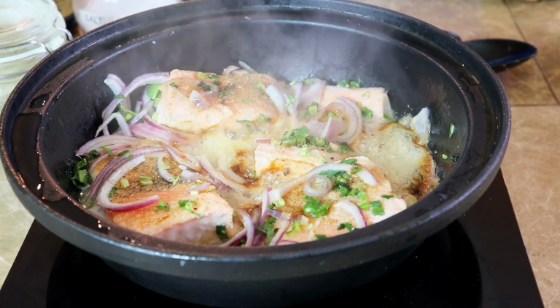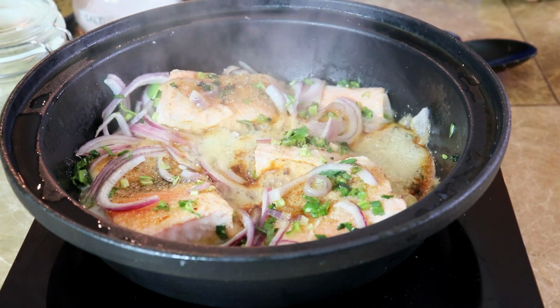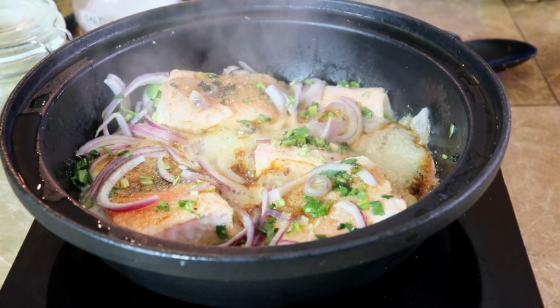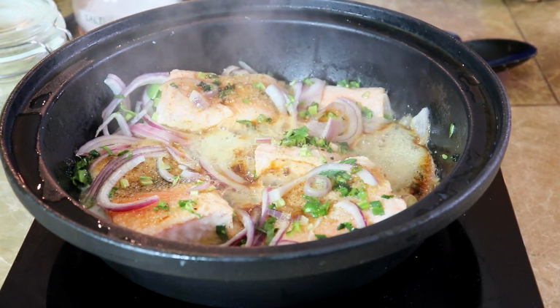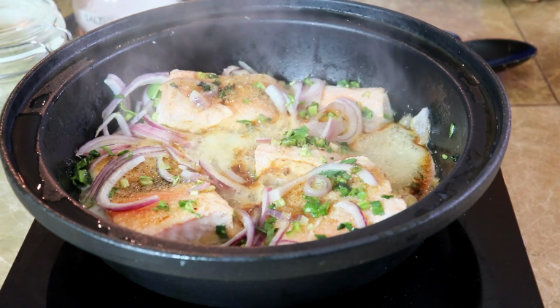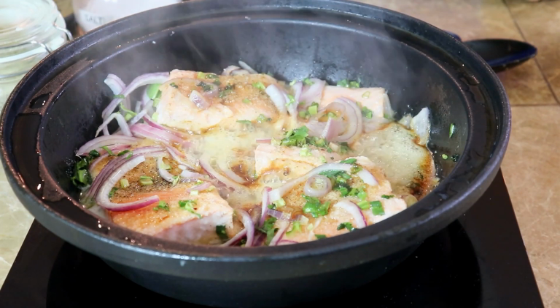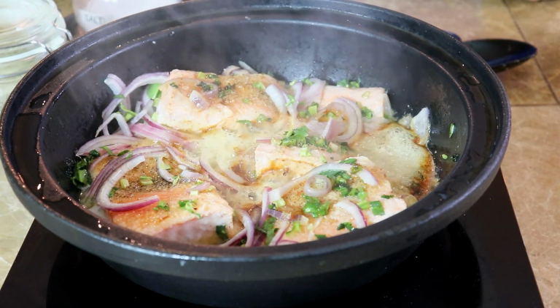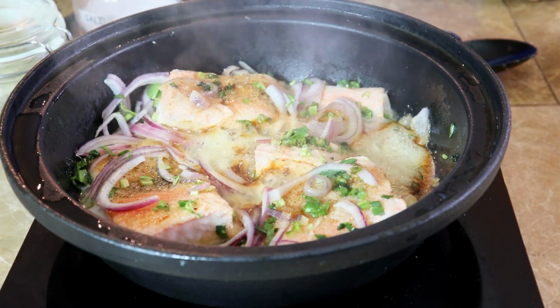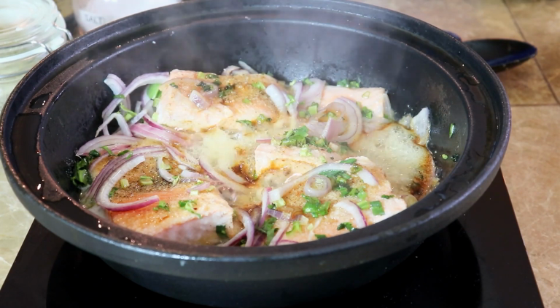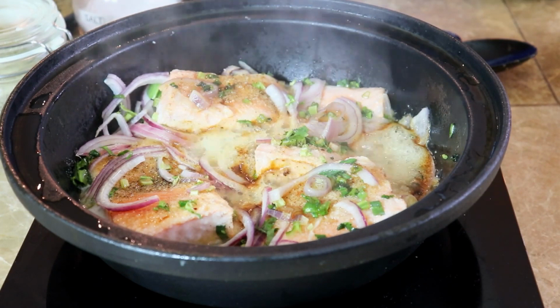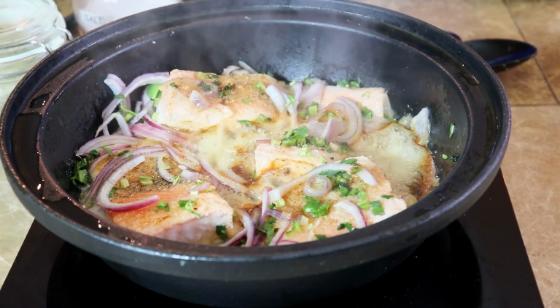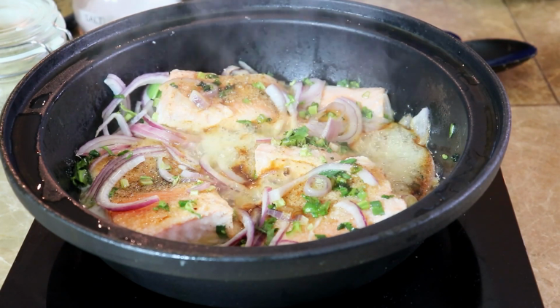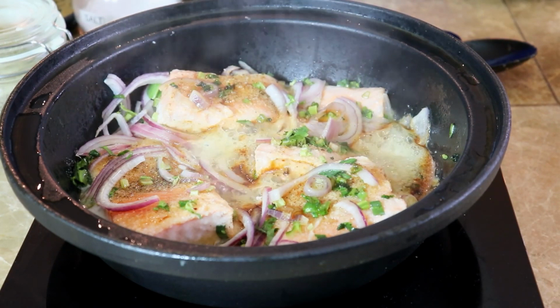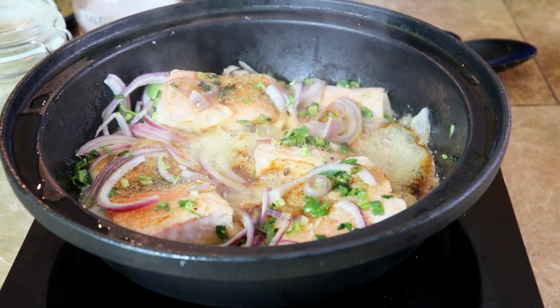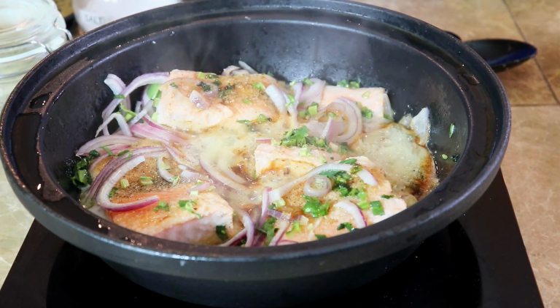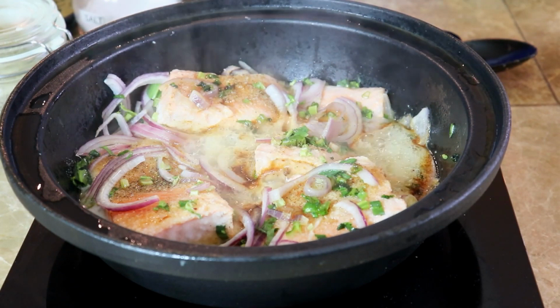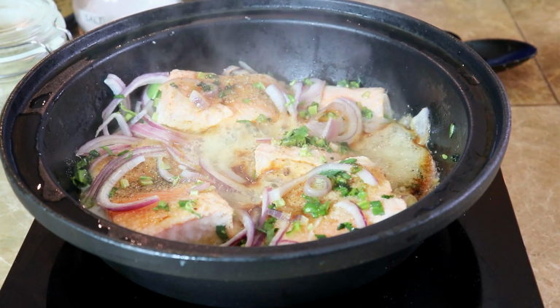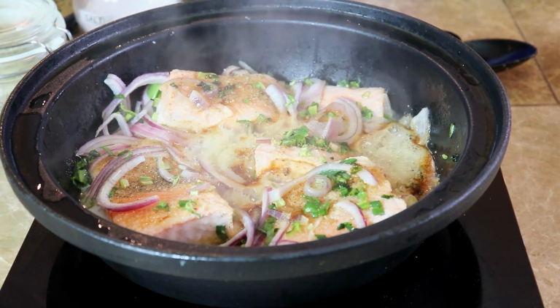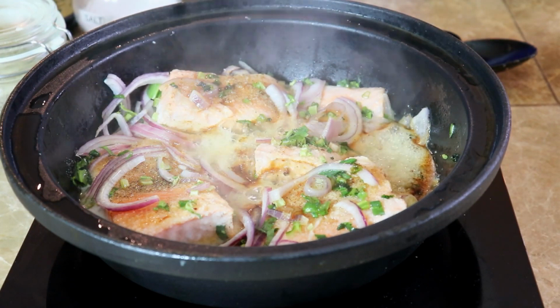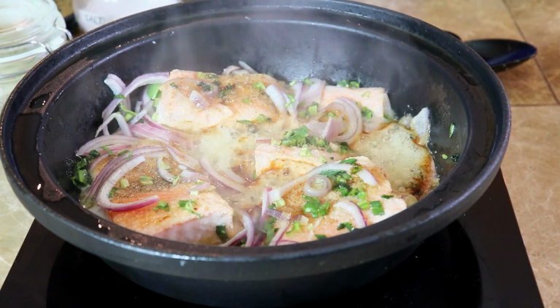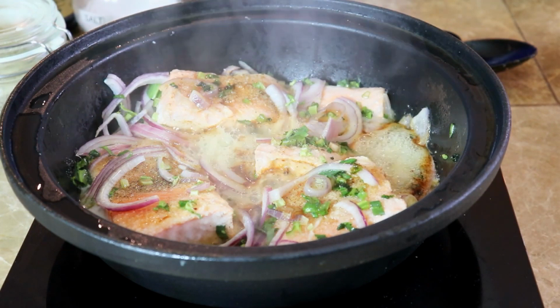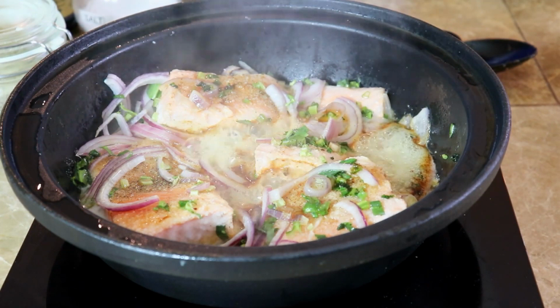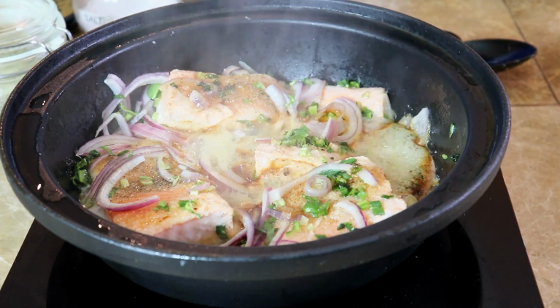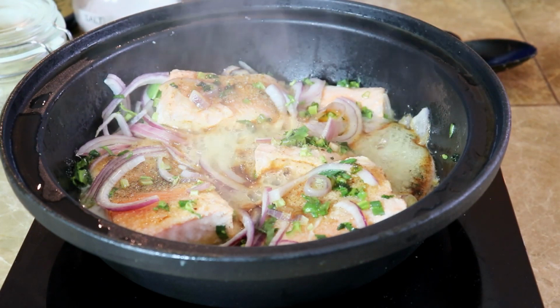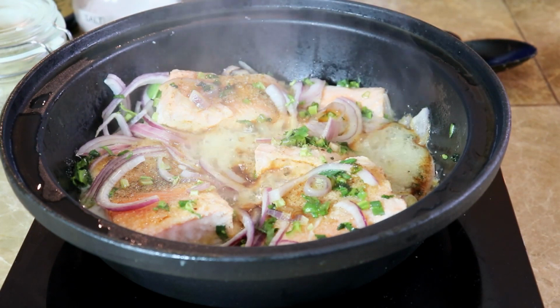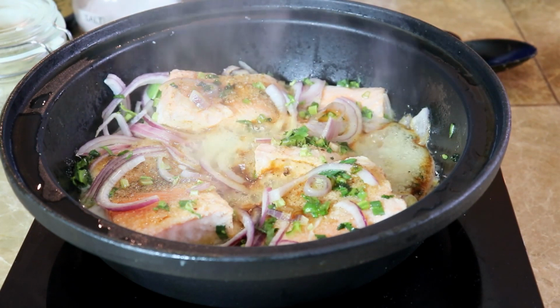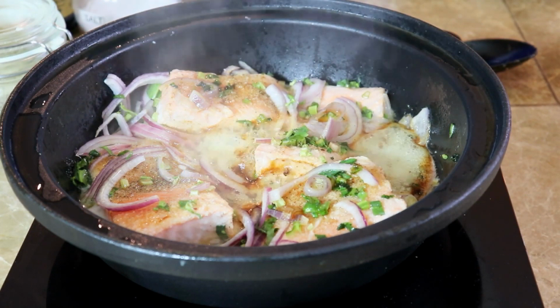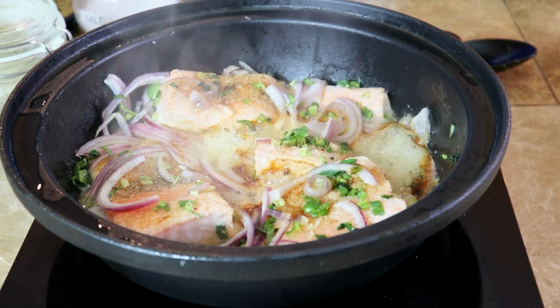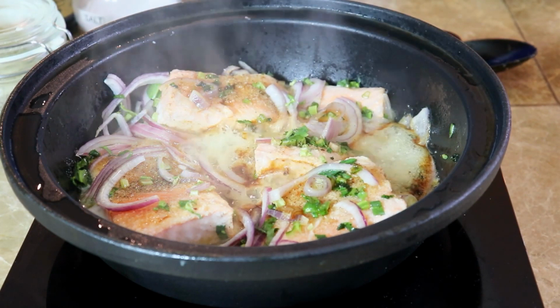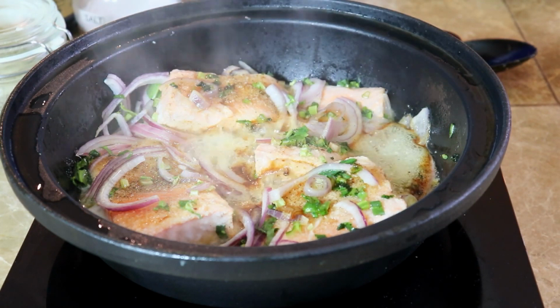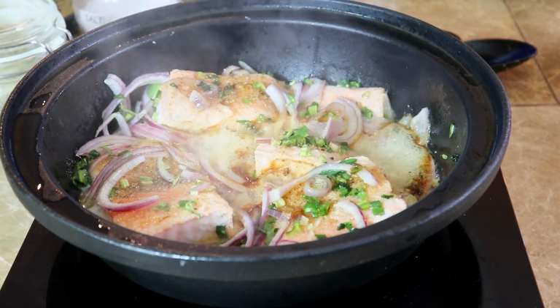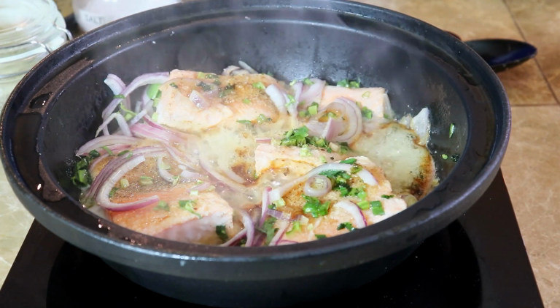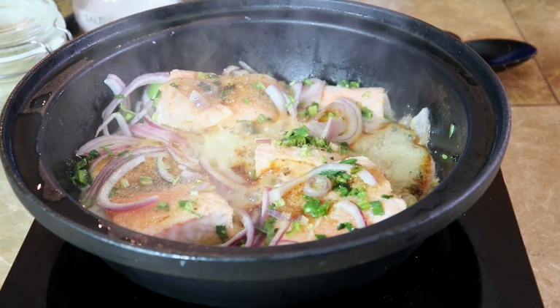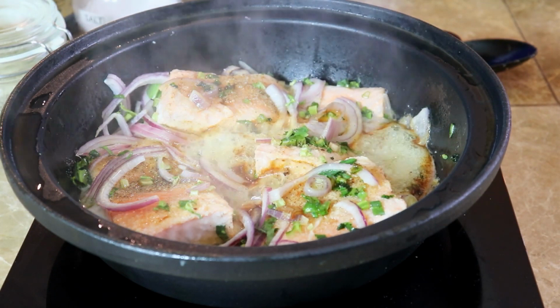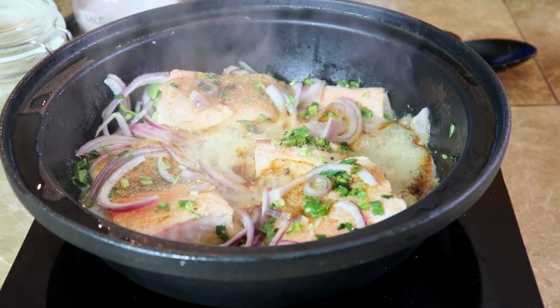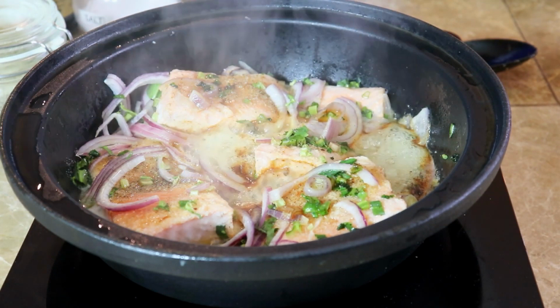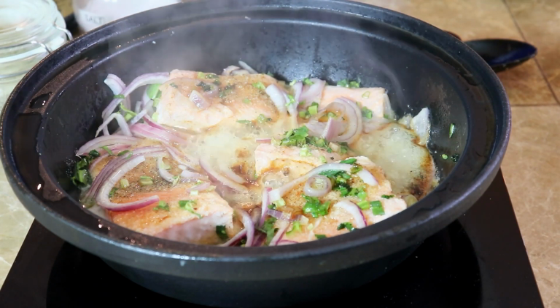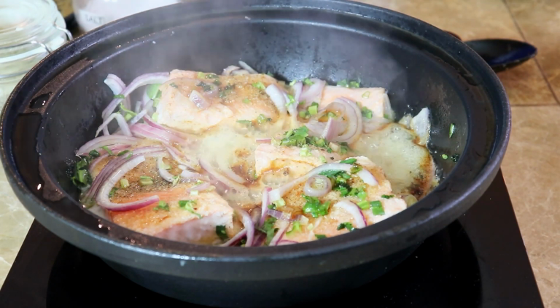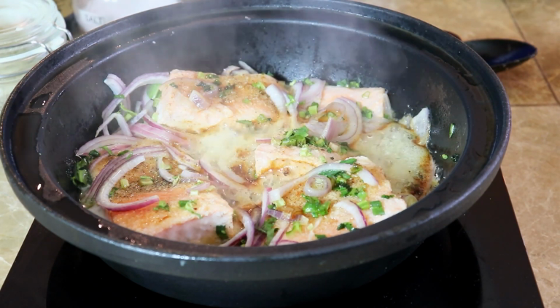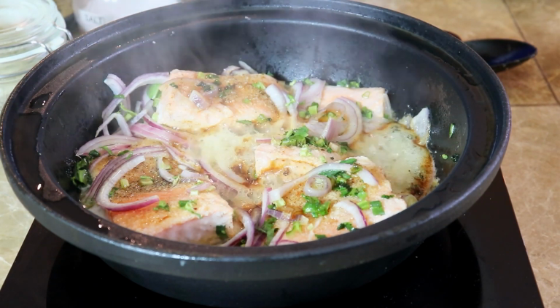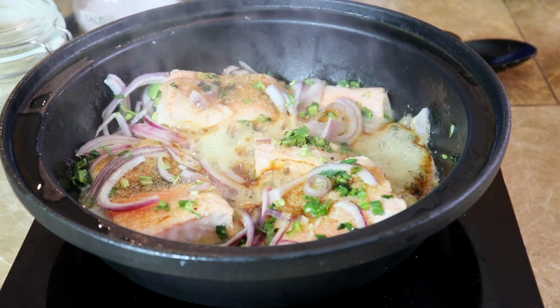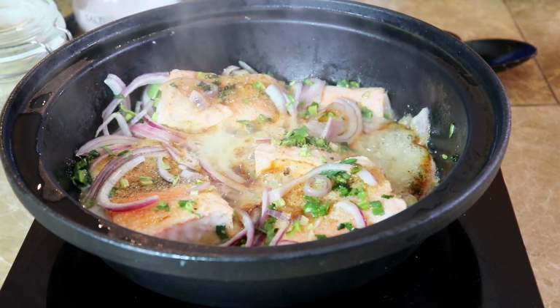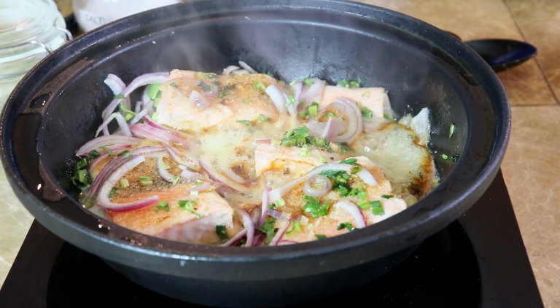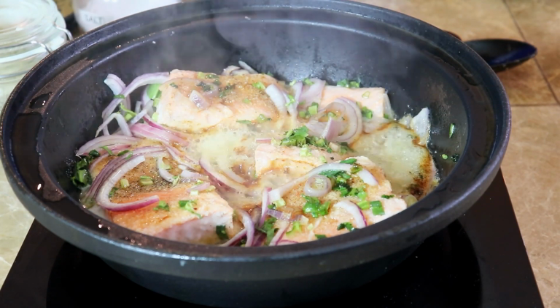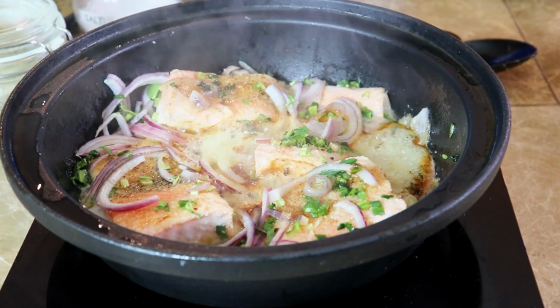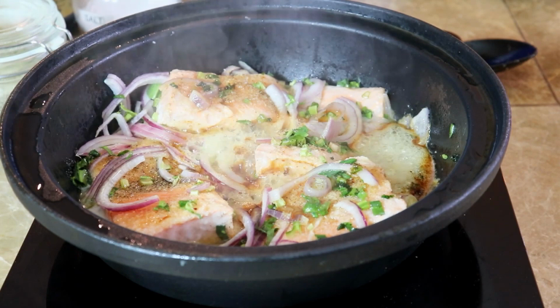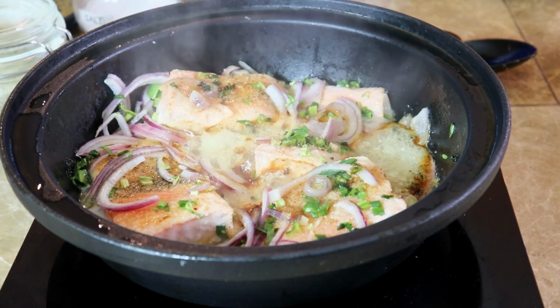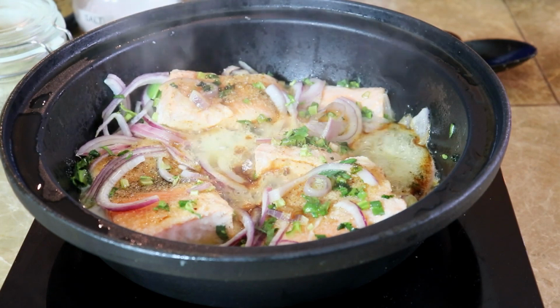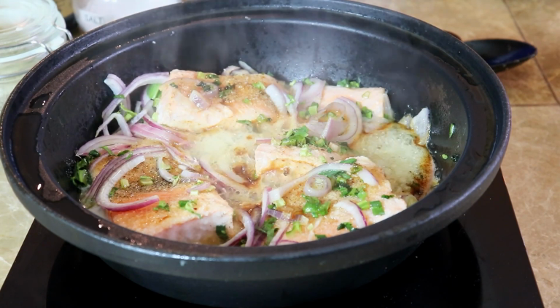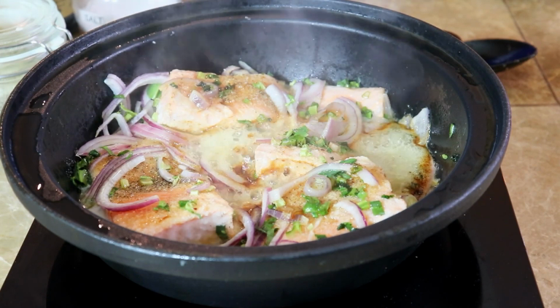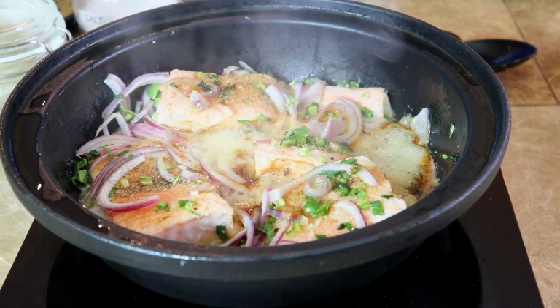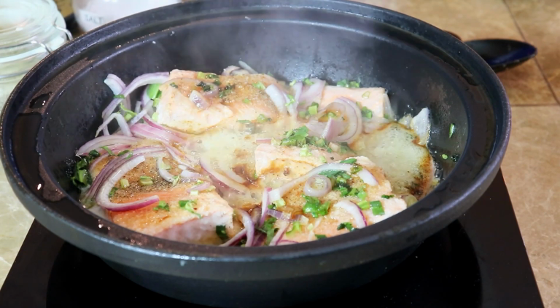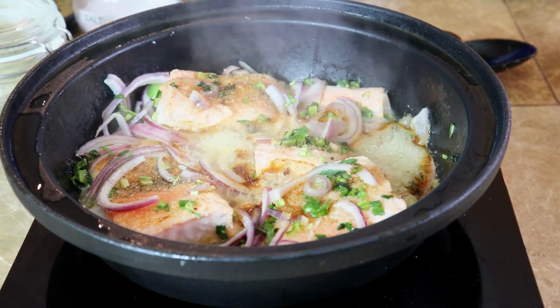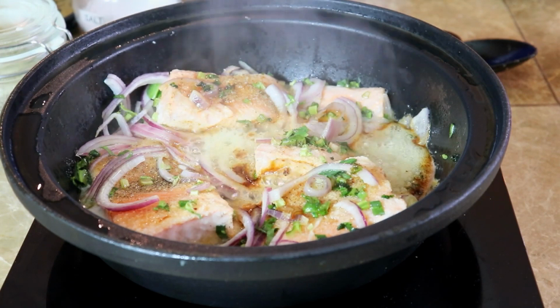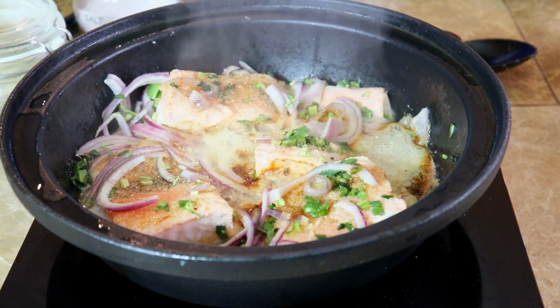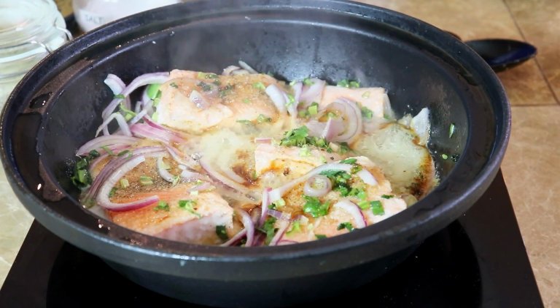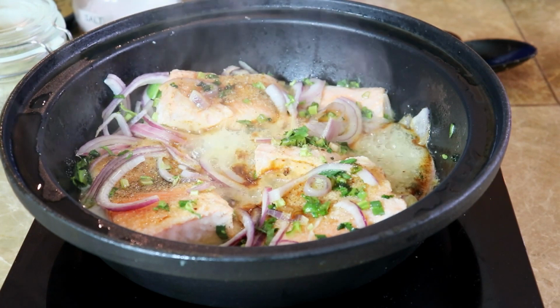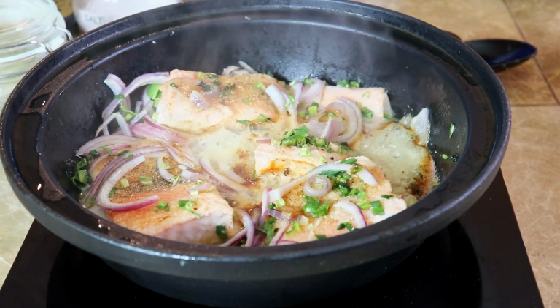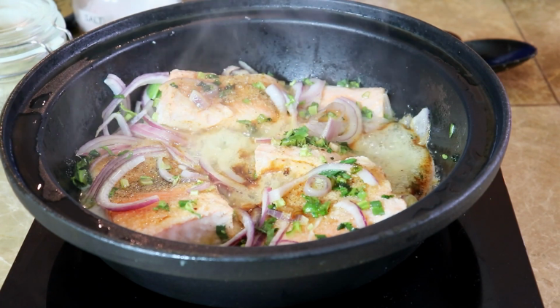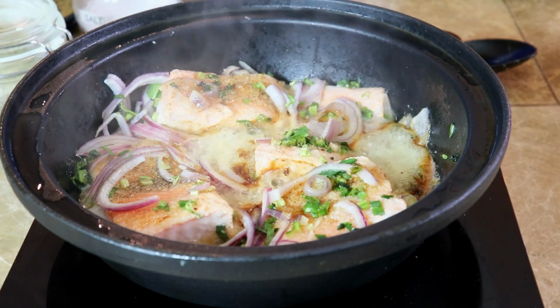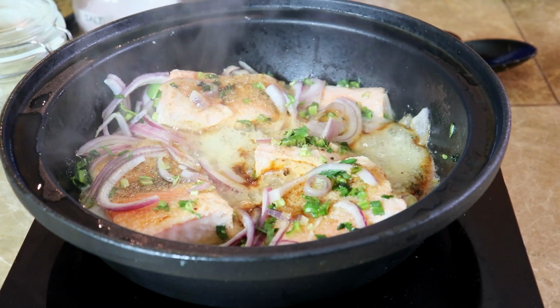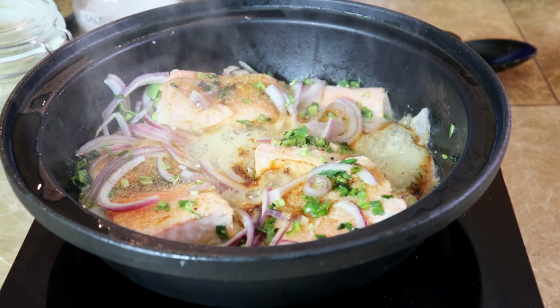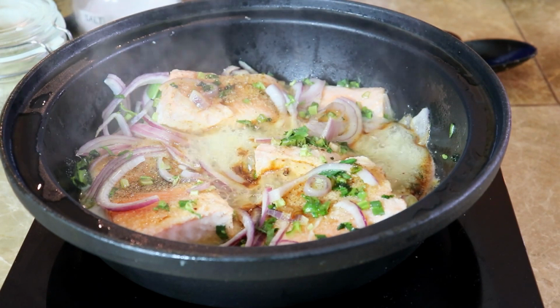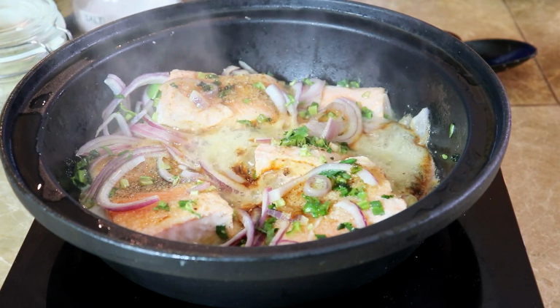Do not overcook. Just cook for four minutes on each side.